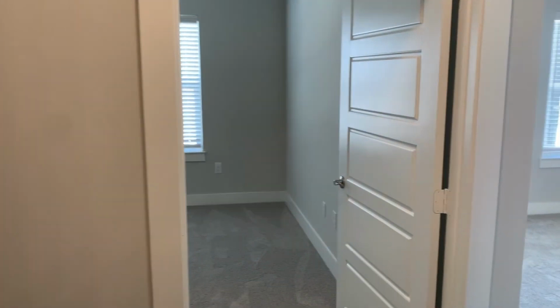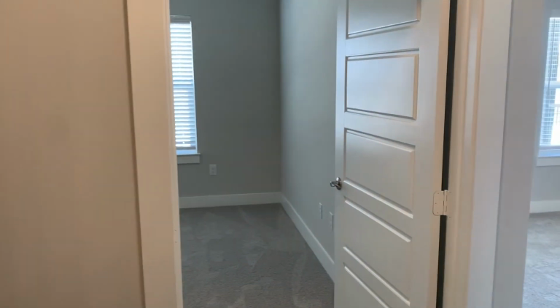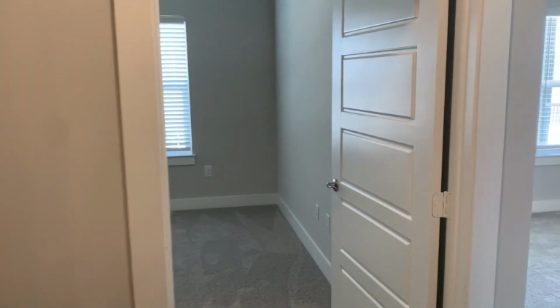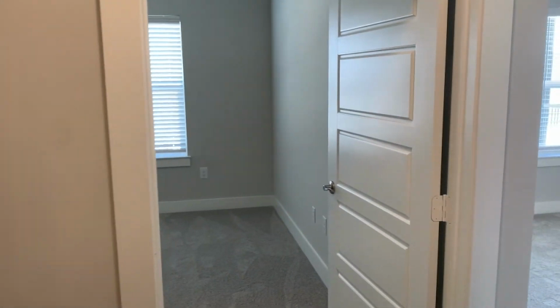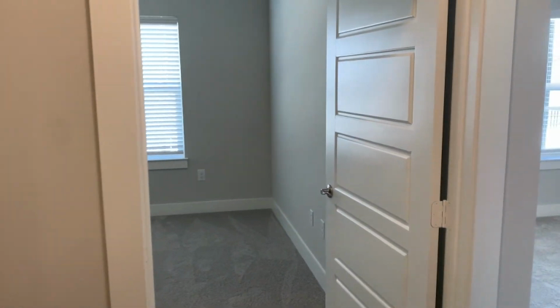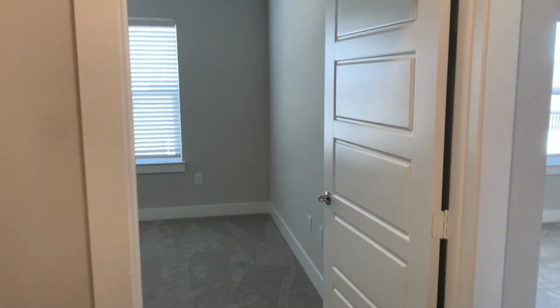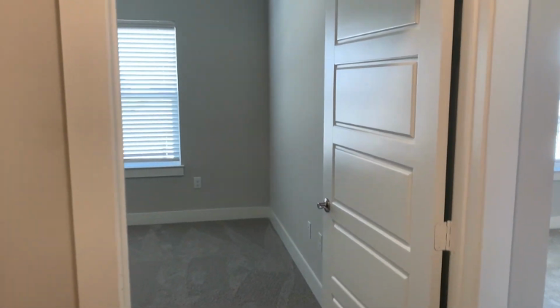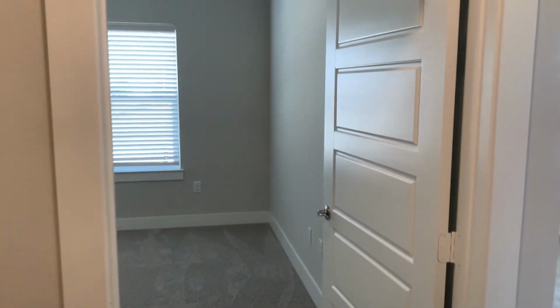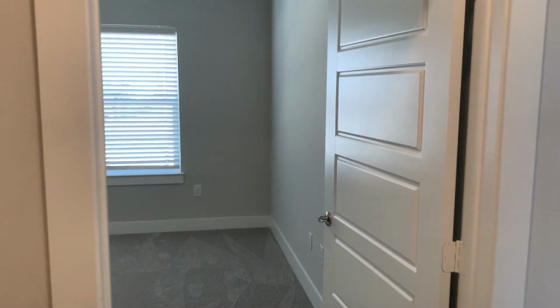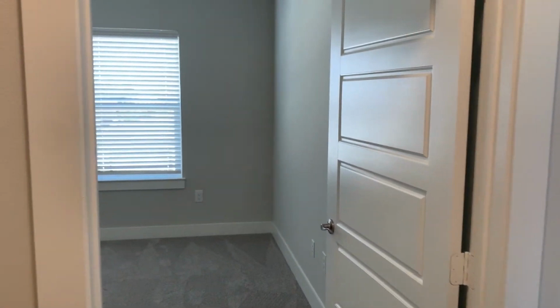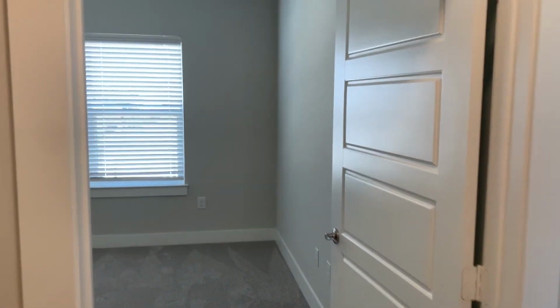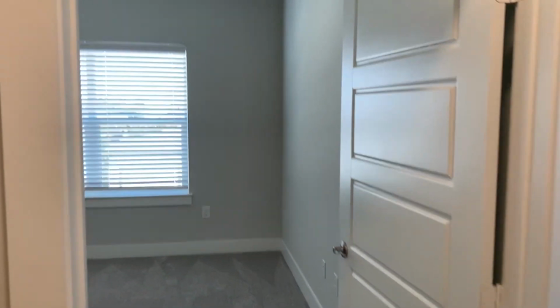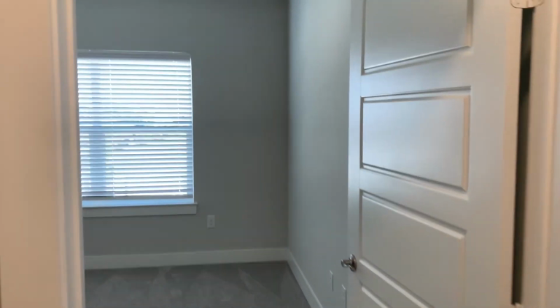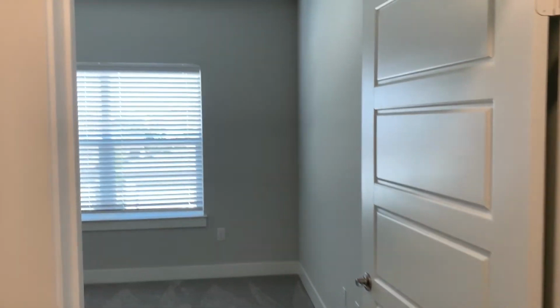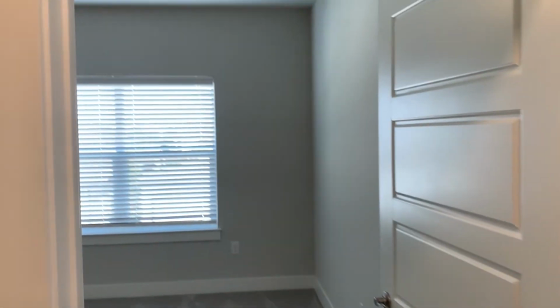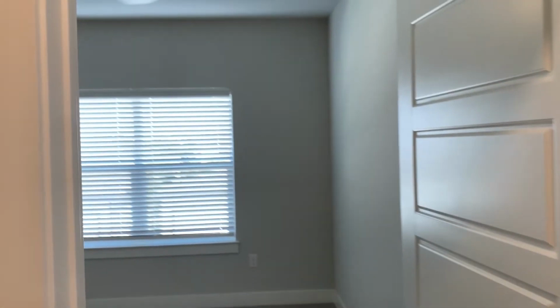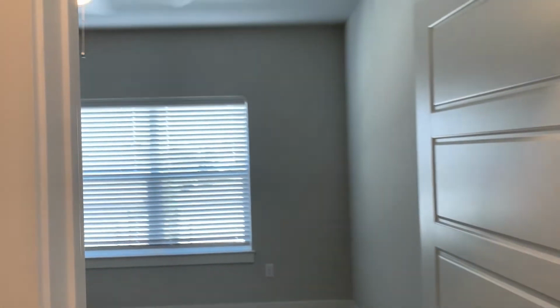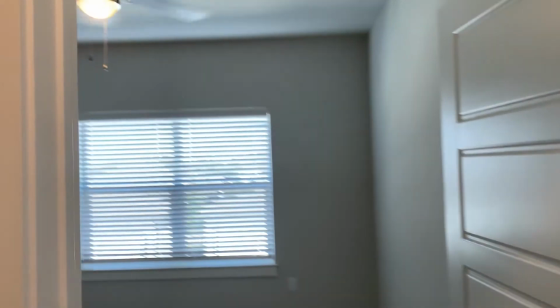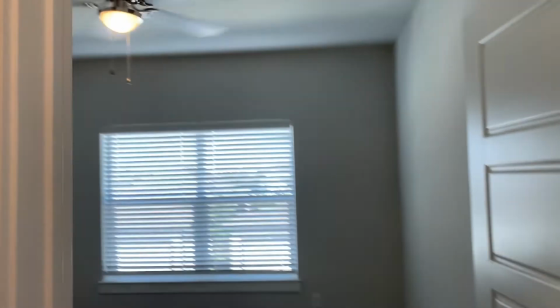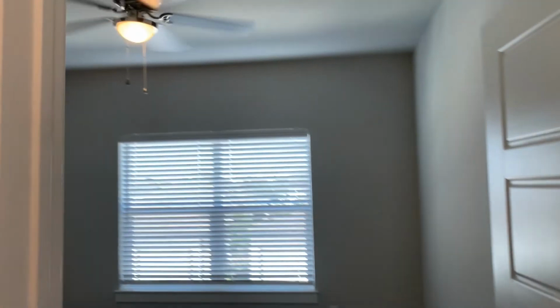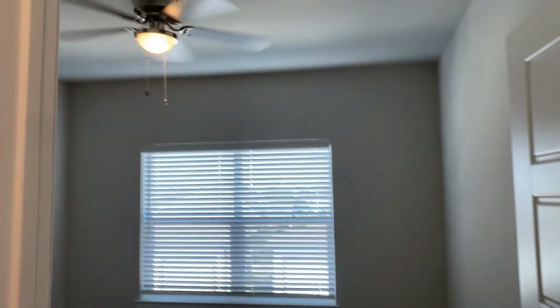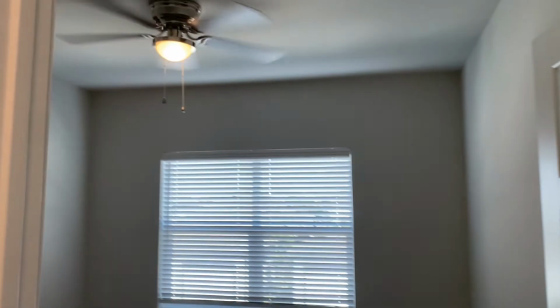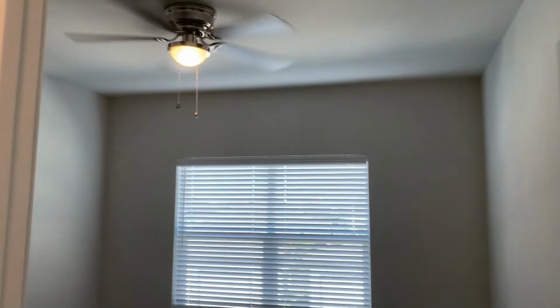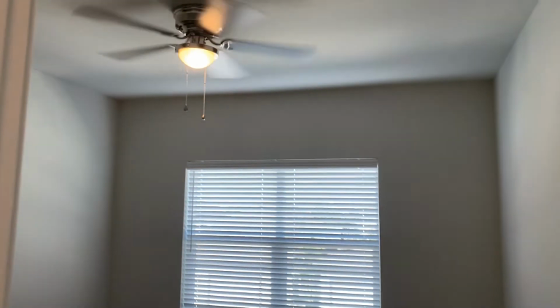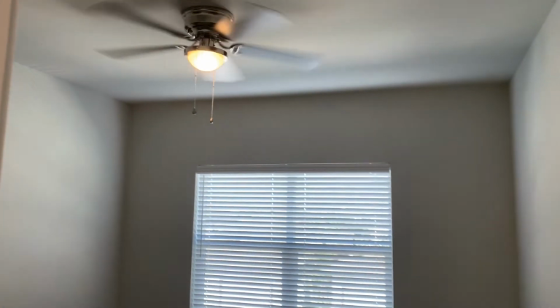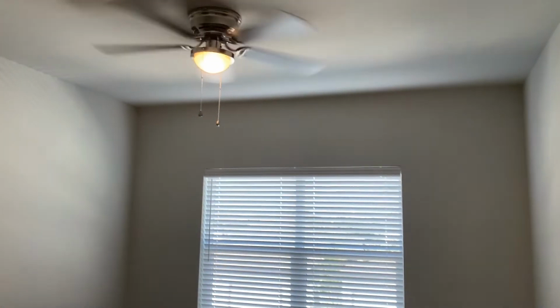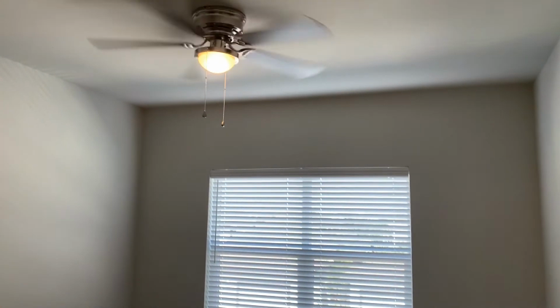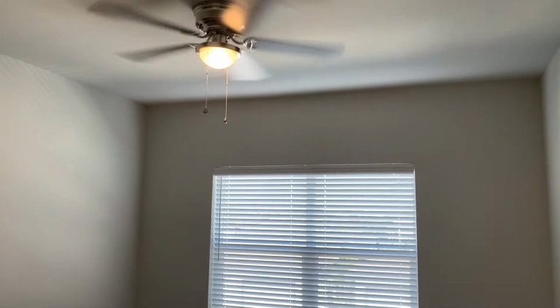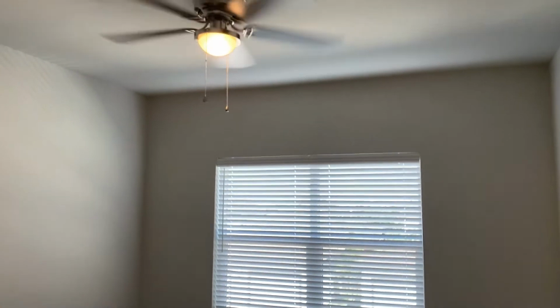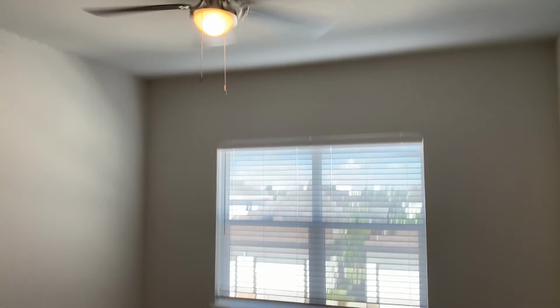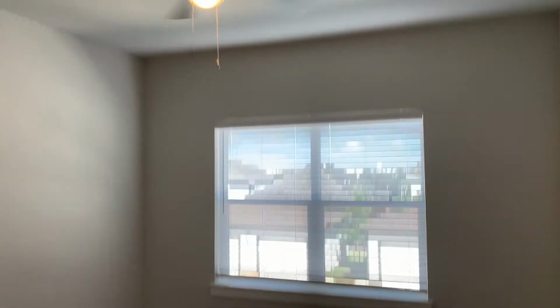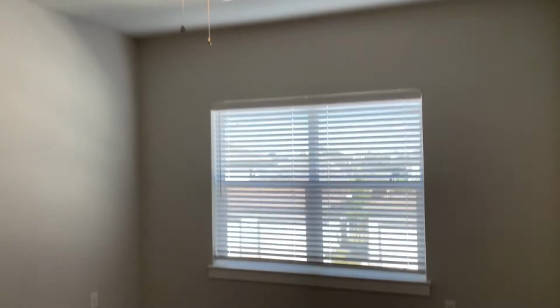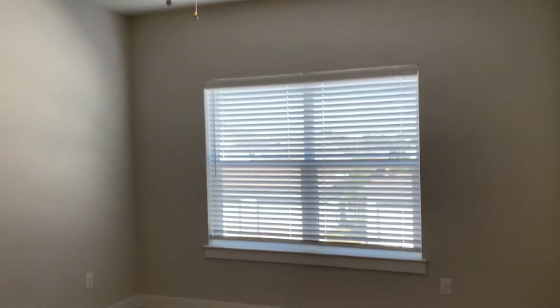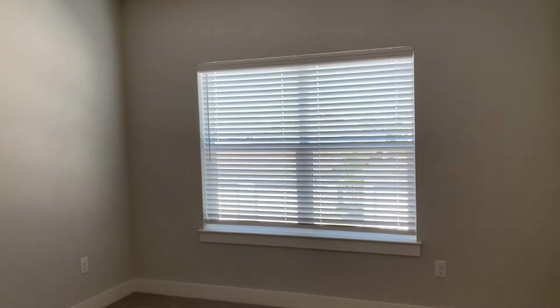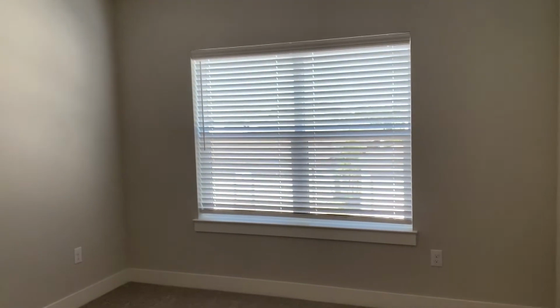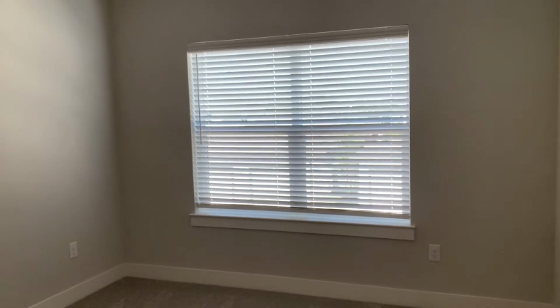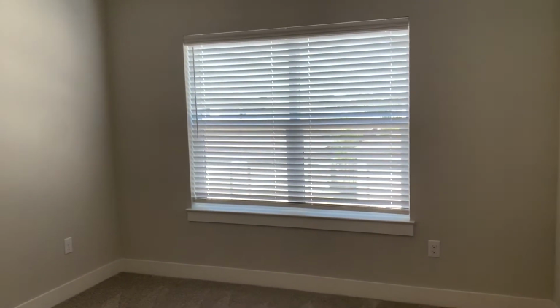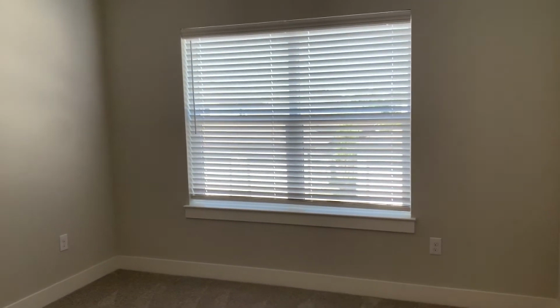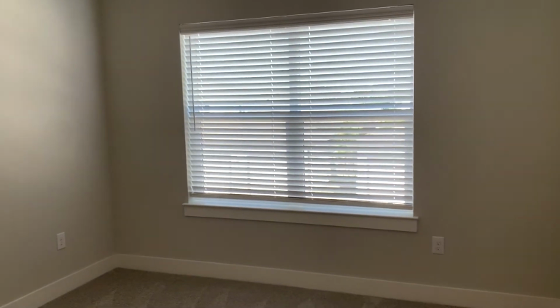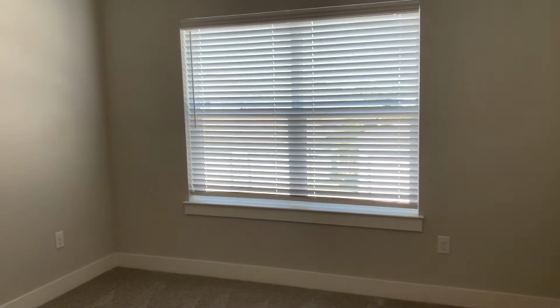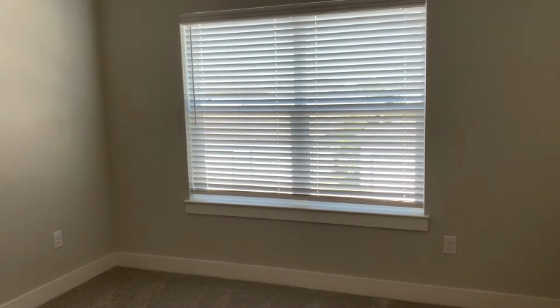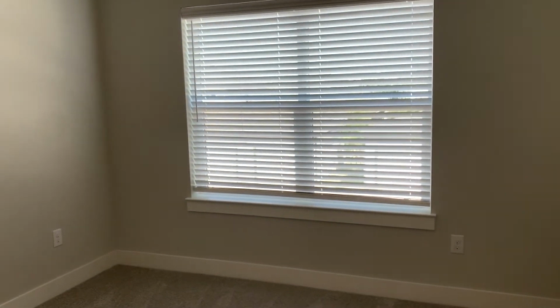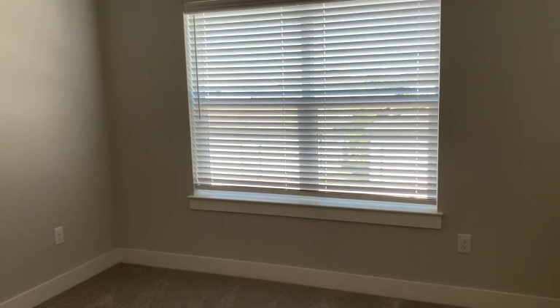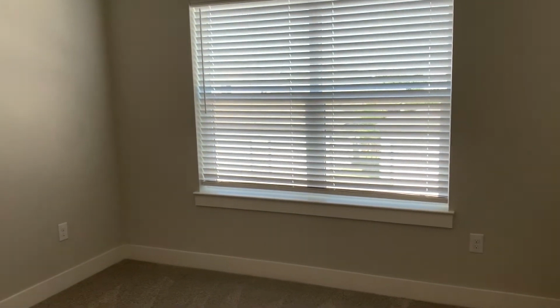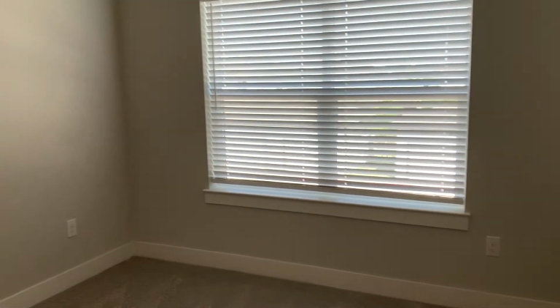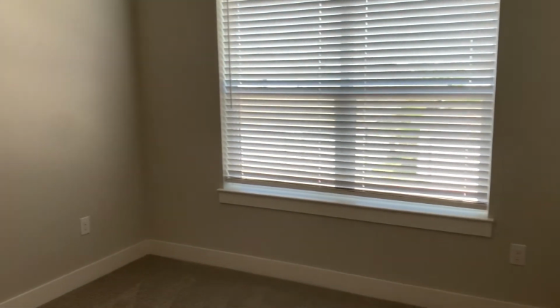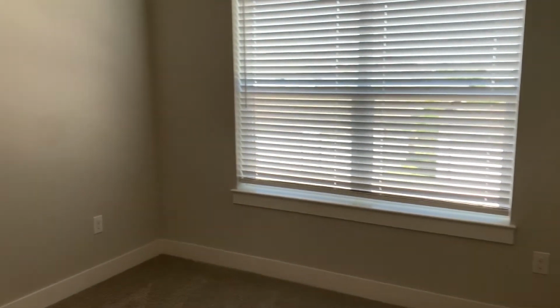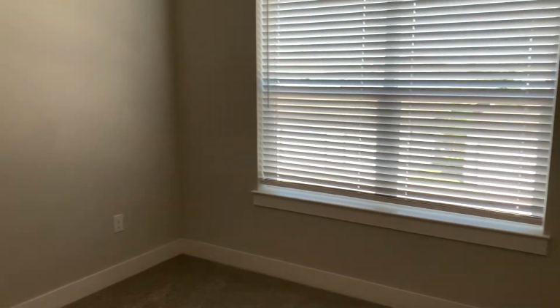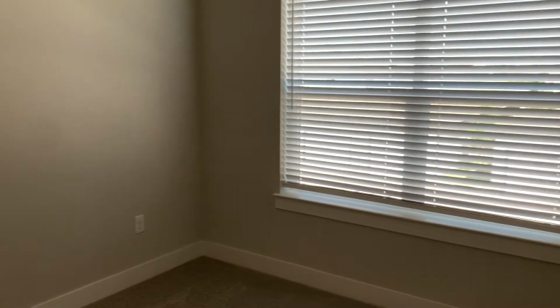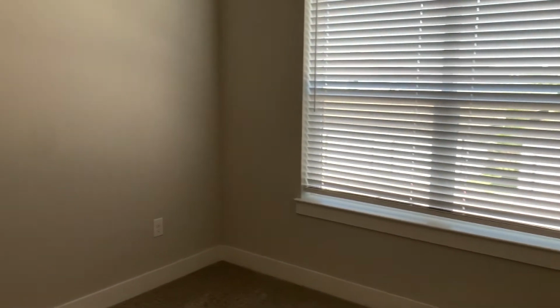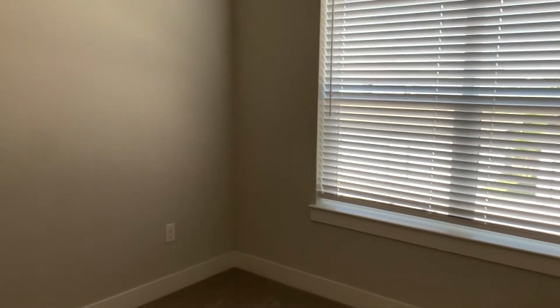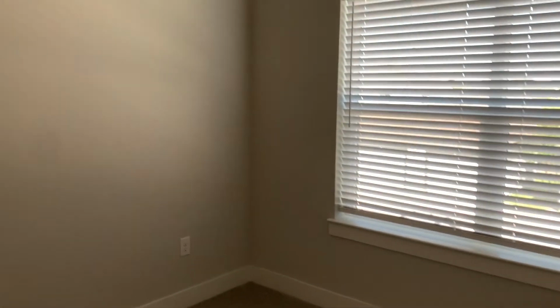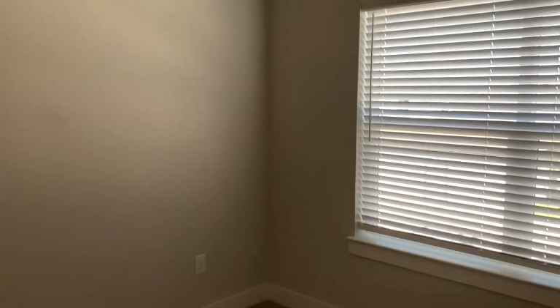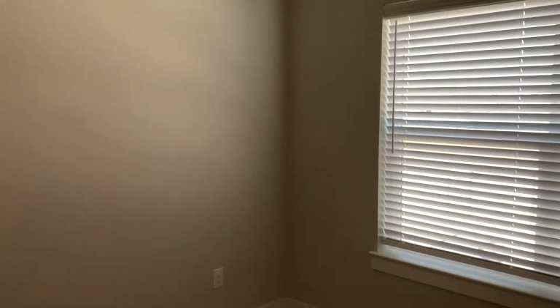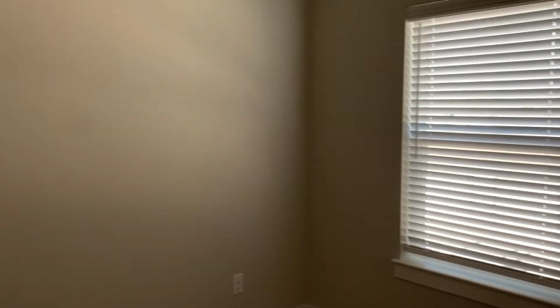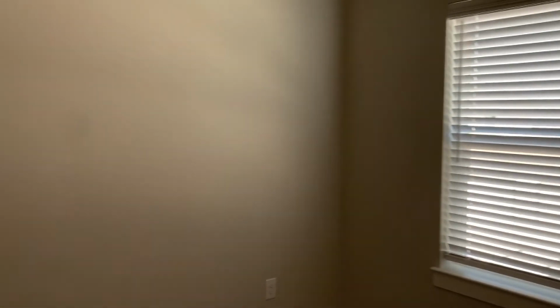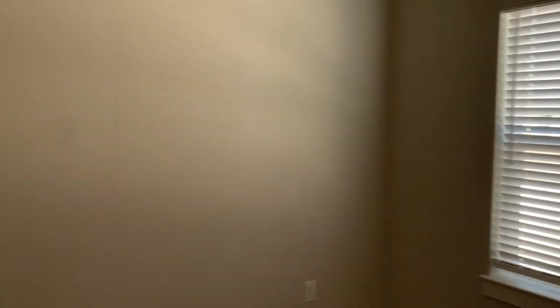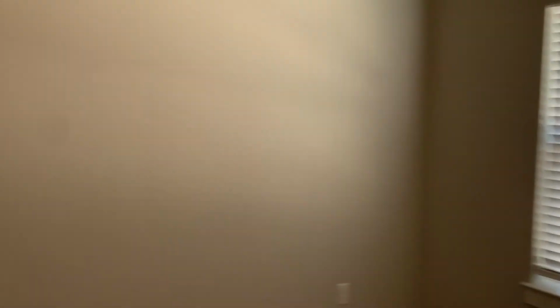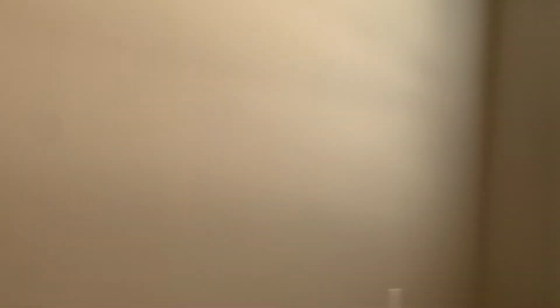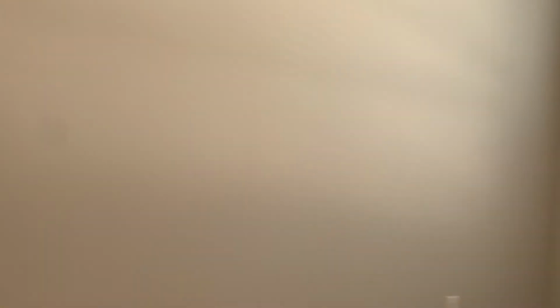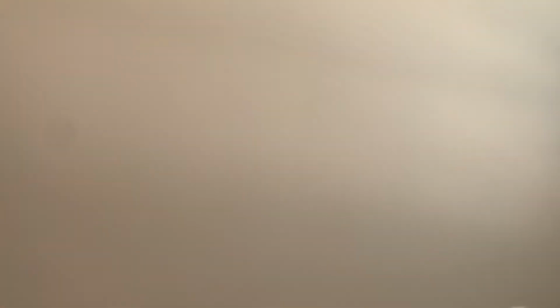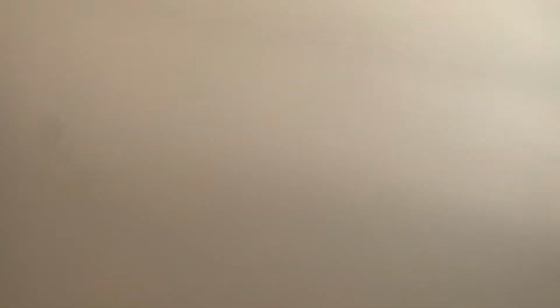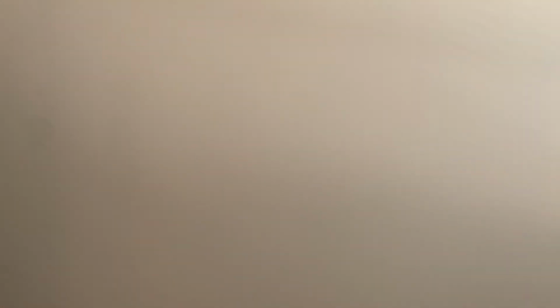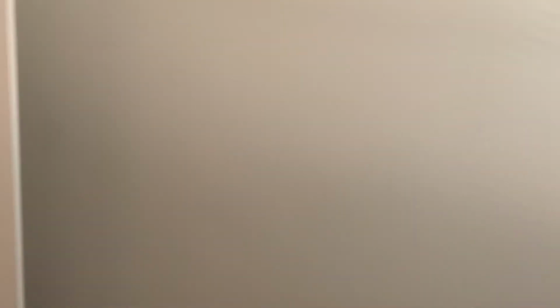Now we're going through to our second bedroom. It has a good-sized walk-in closet also.